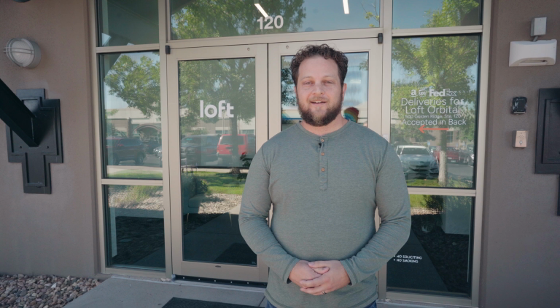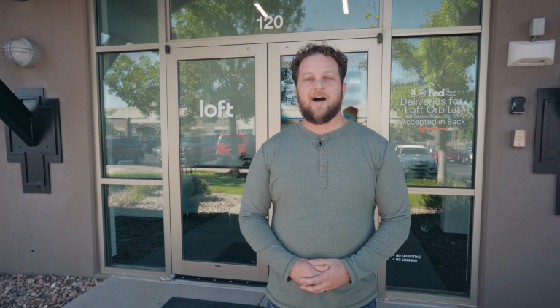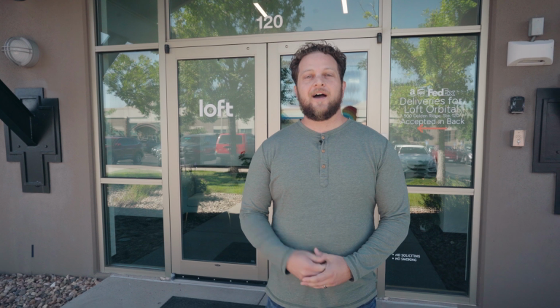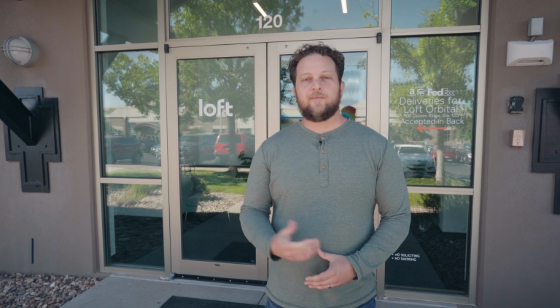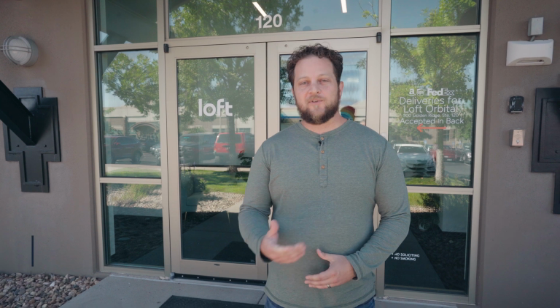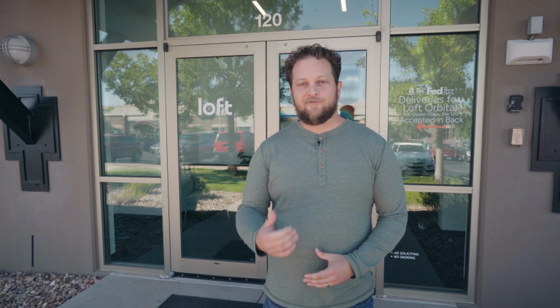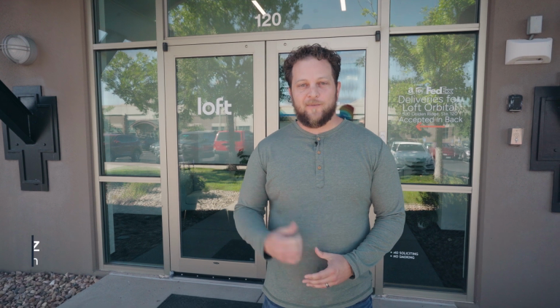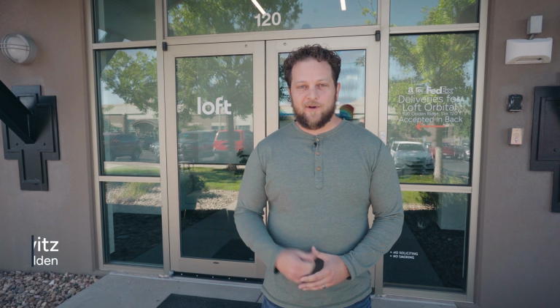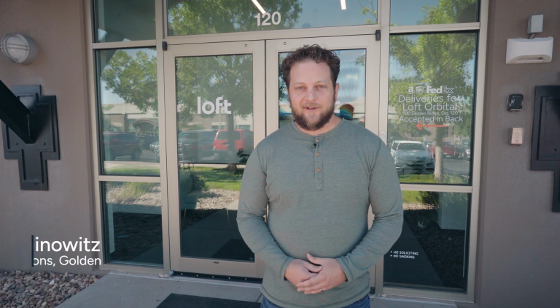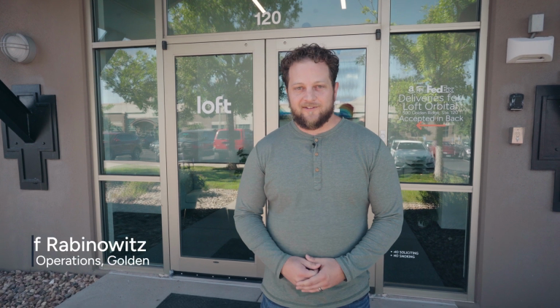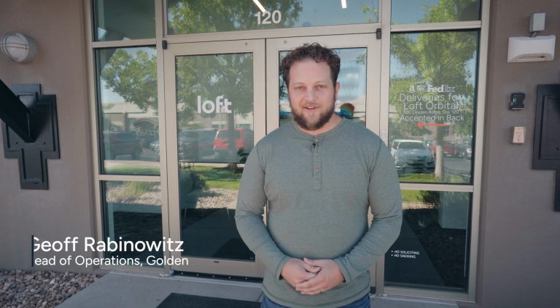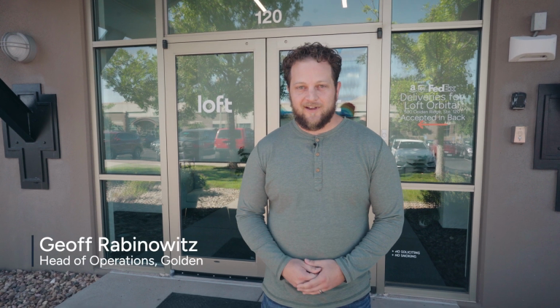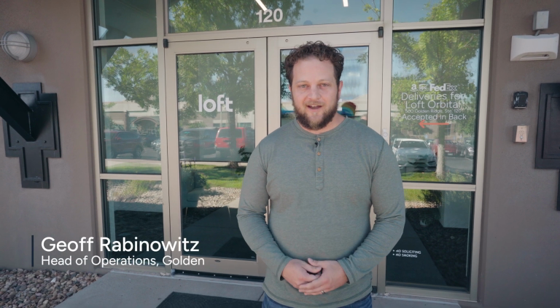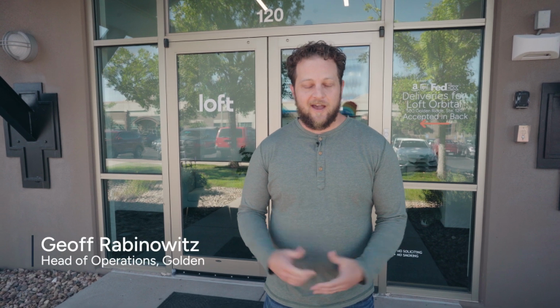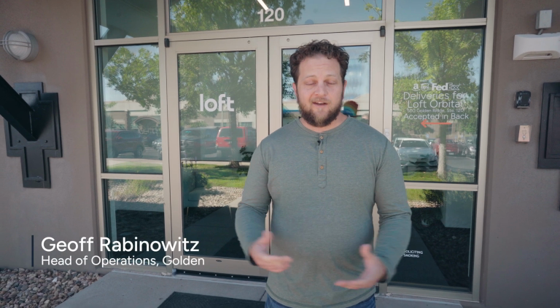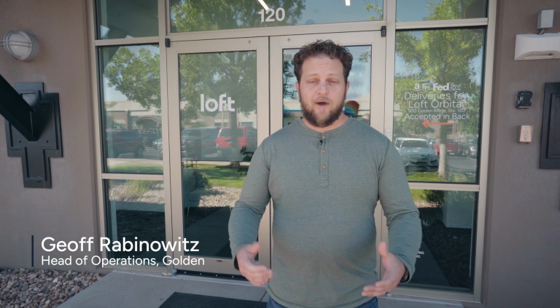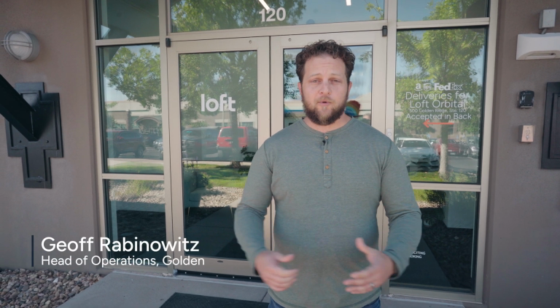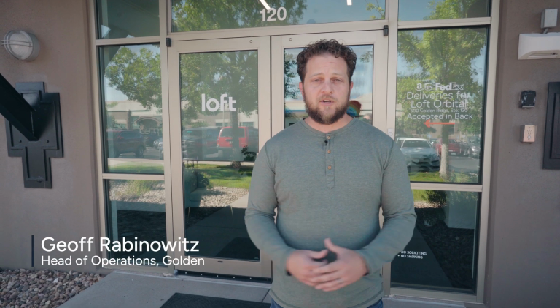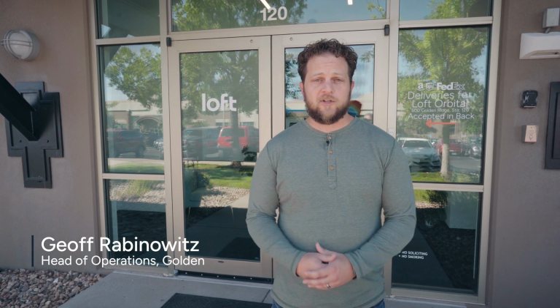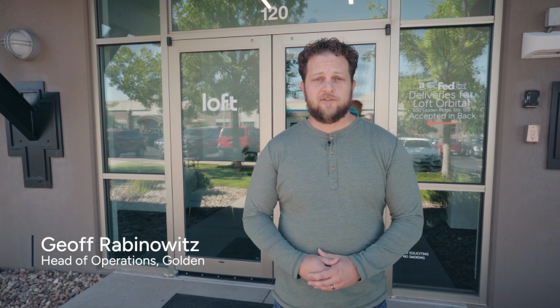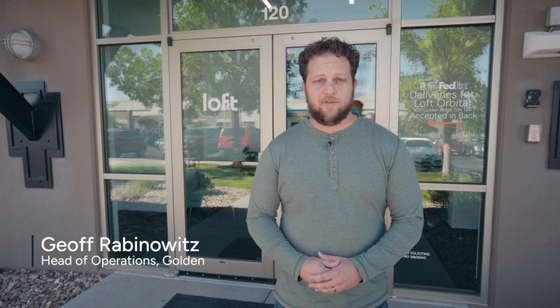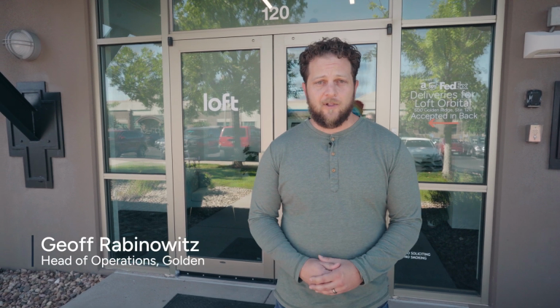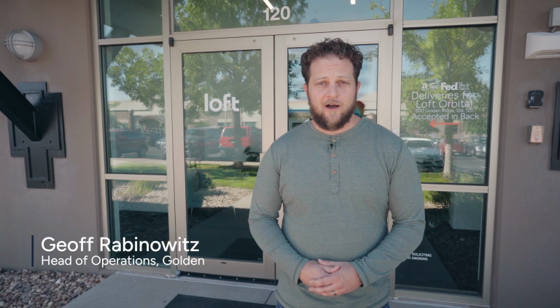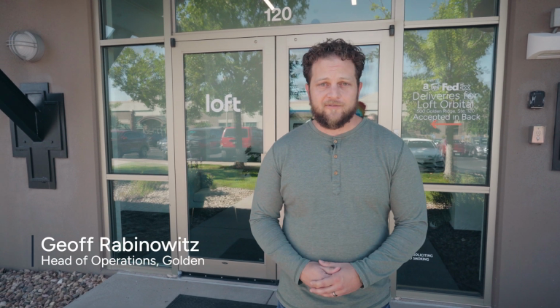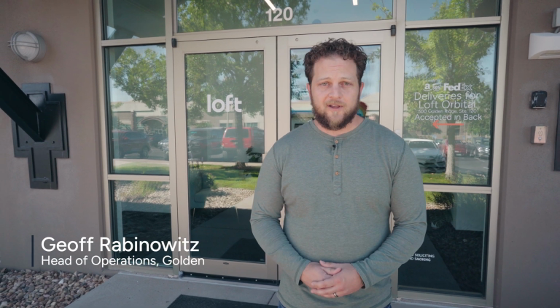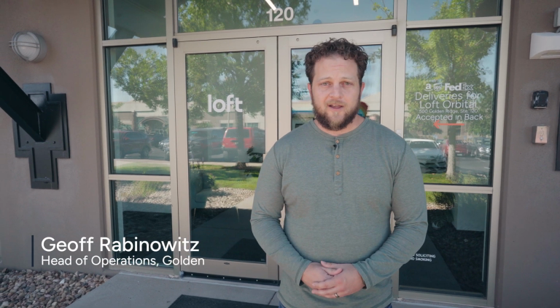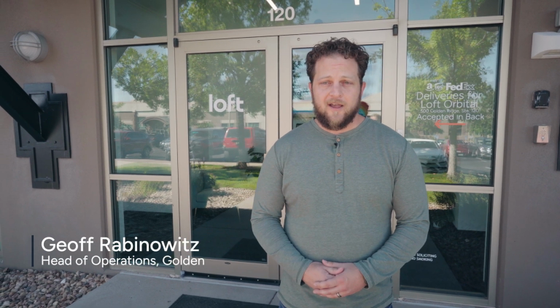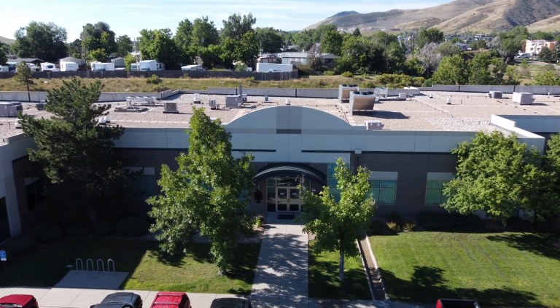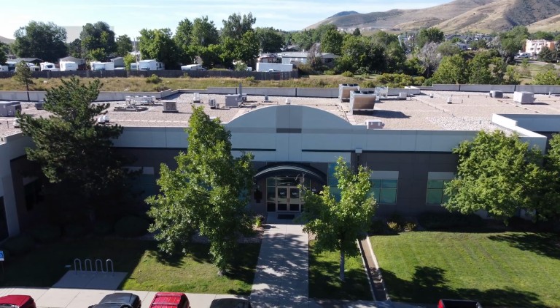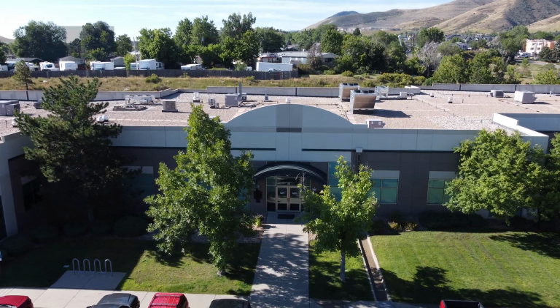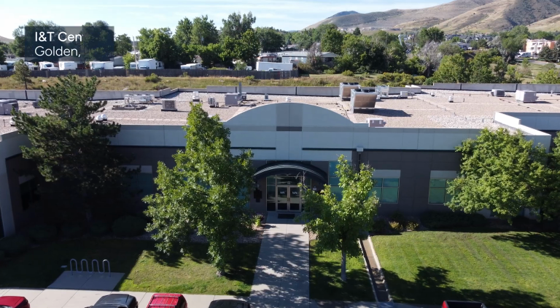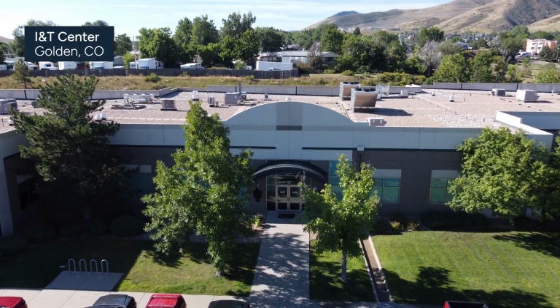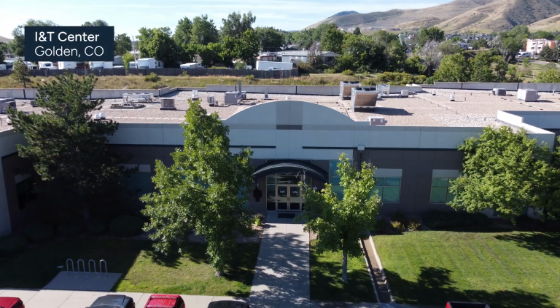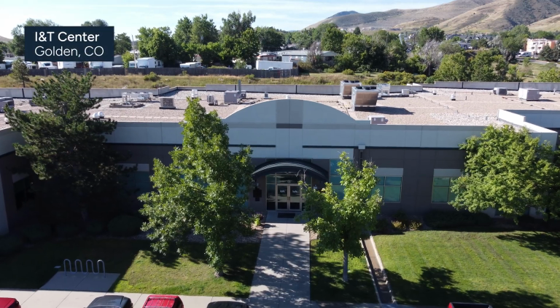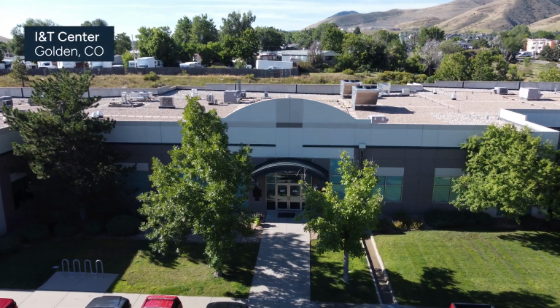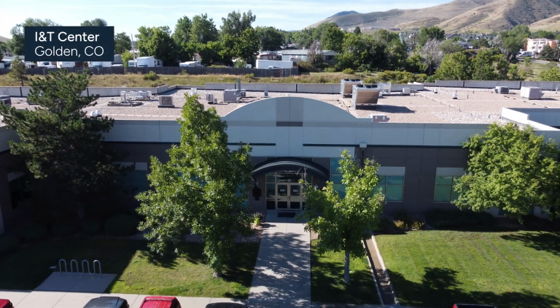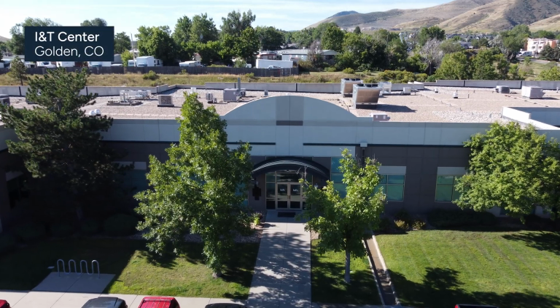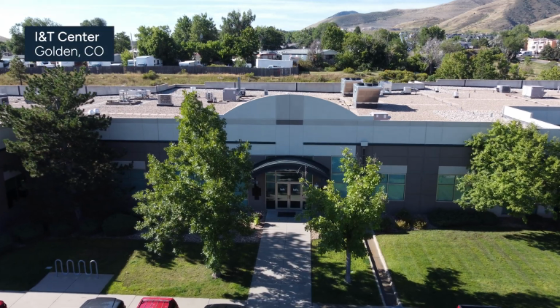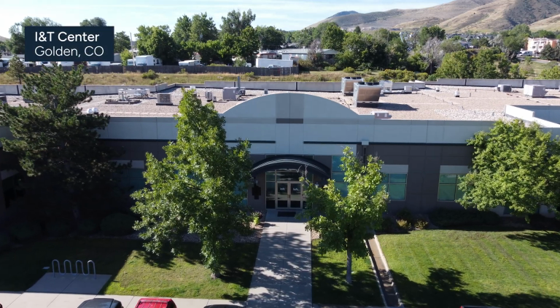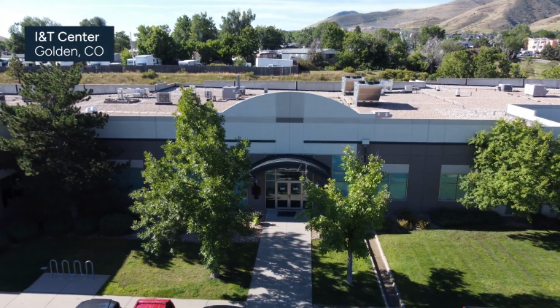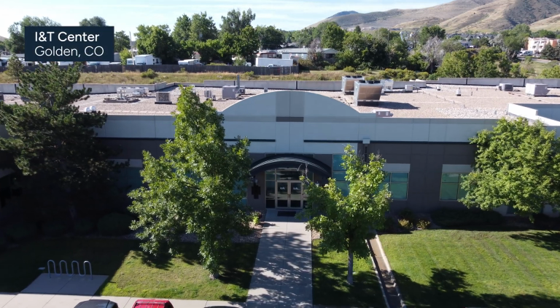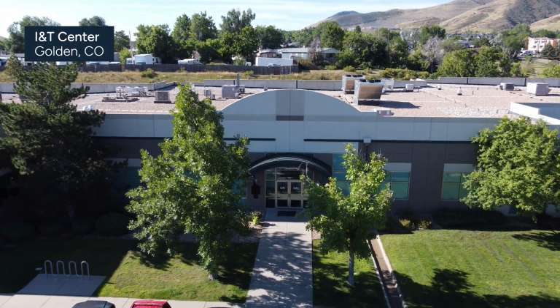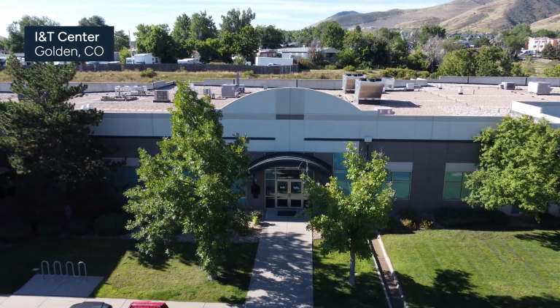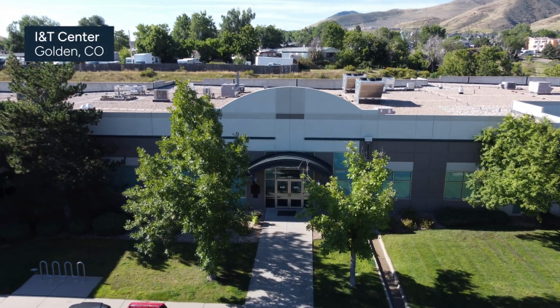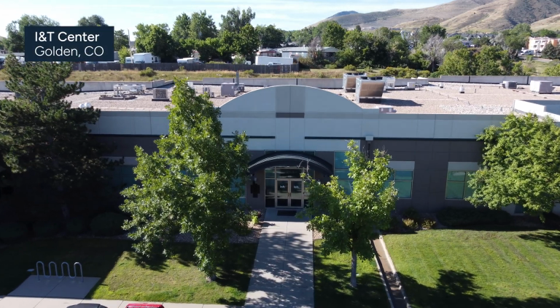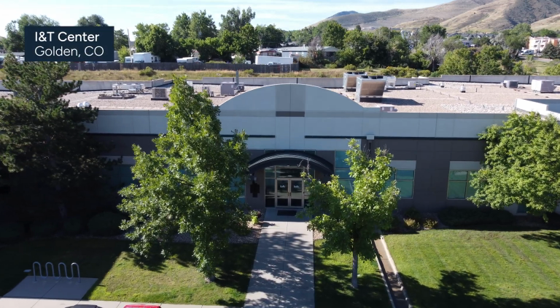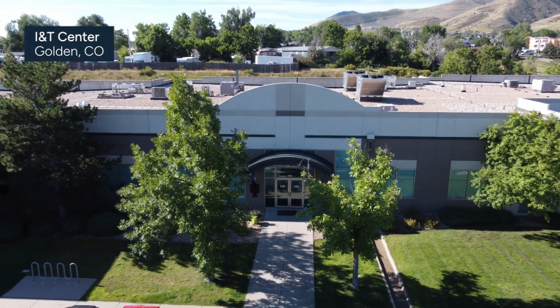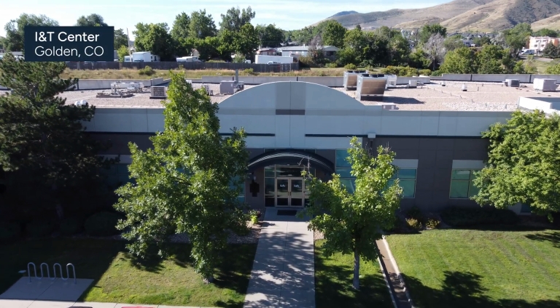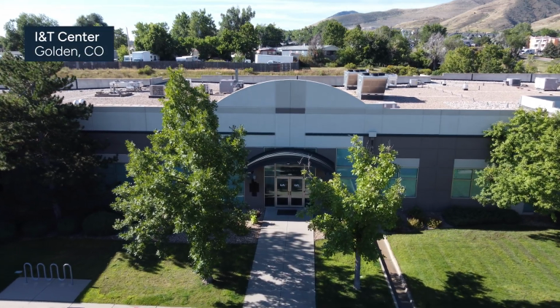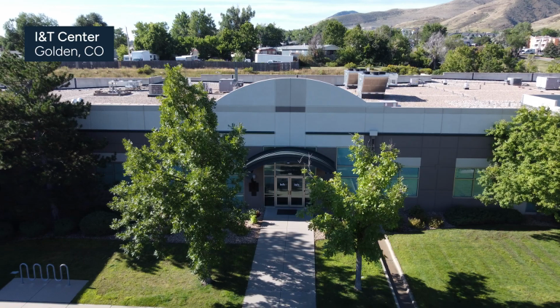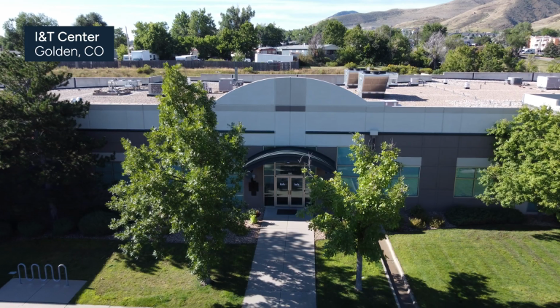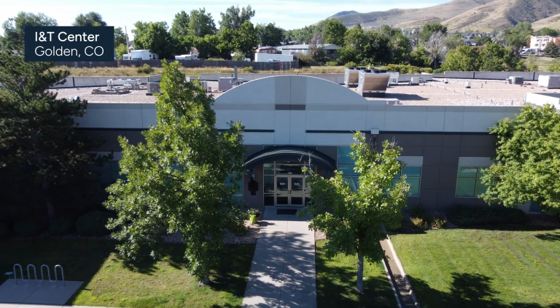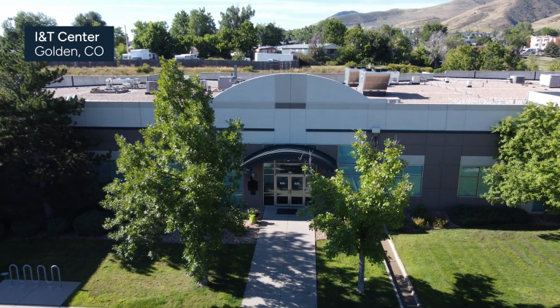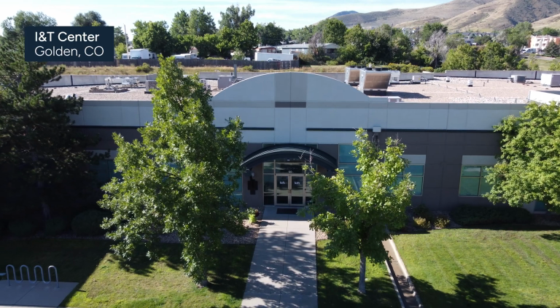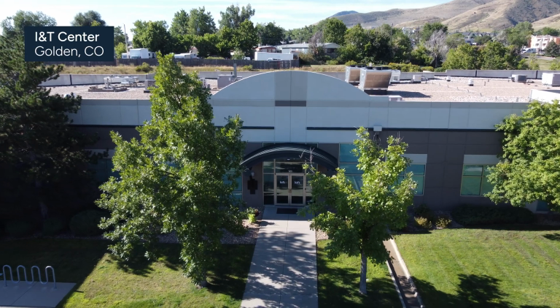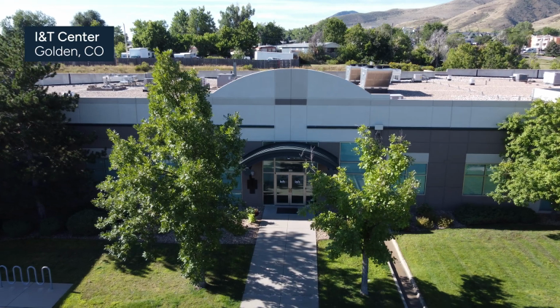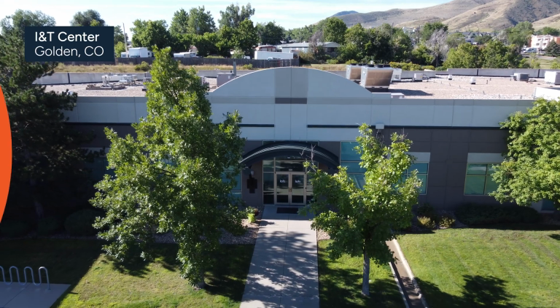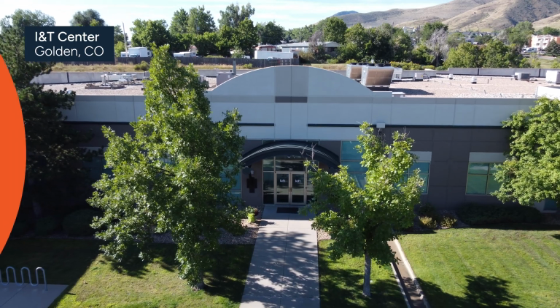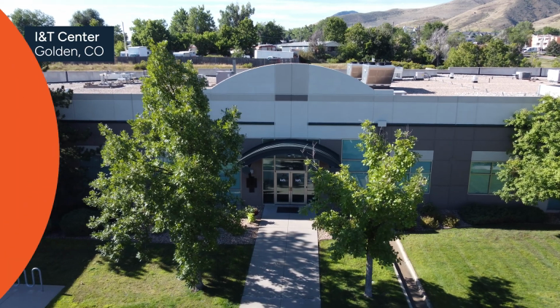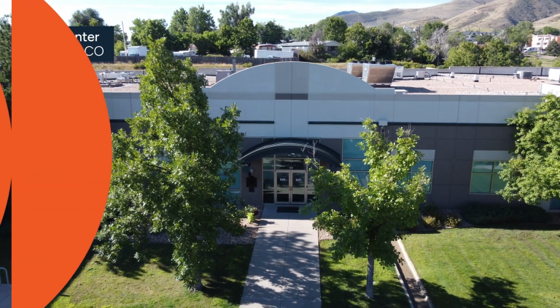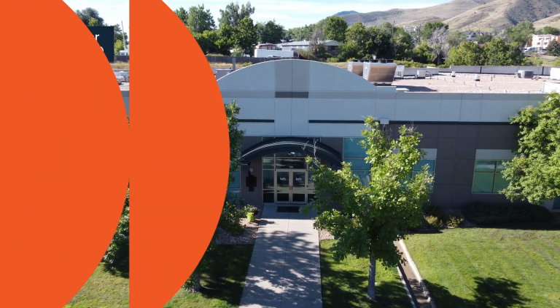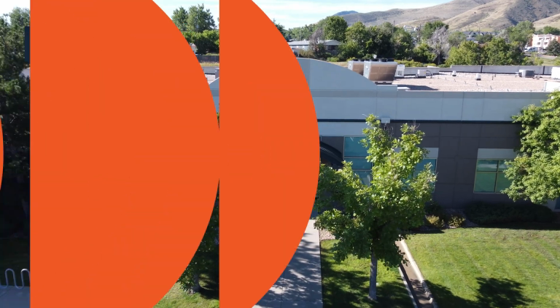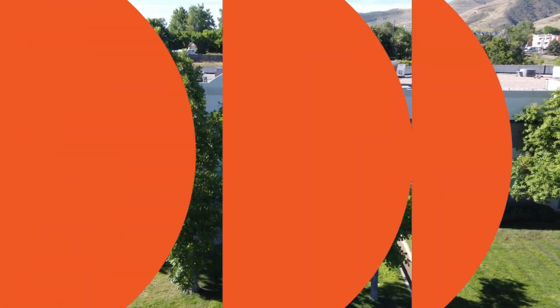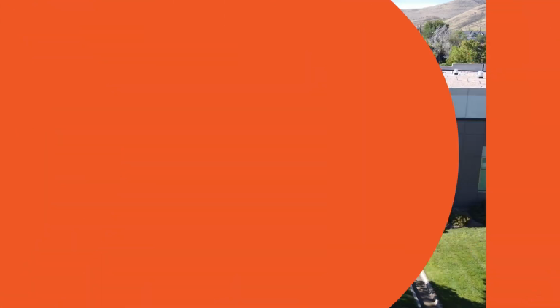Hi, I'm Jeff Rabinowitz, Head of Operations for LOFT. This is our new INT Center where we build satellites. Let's come inside and take a look.